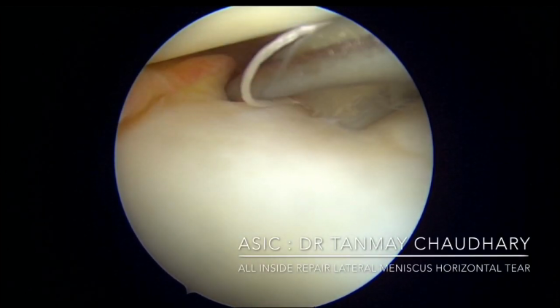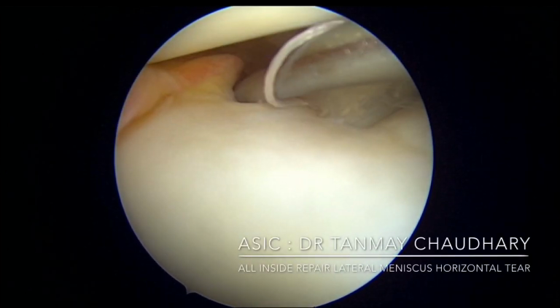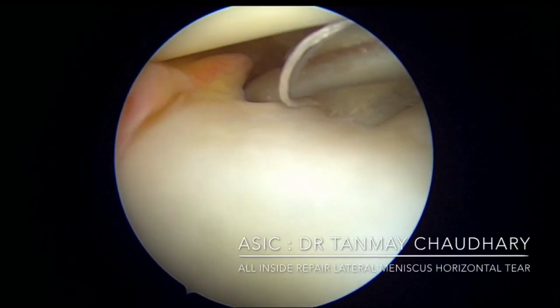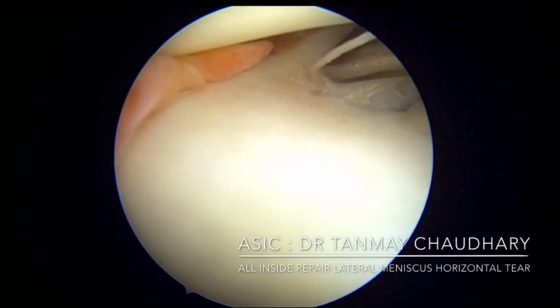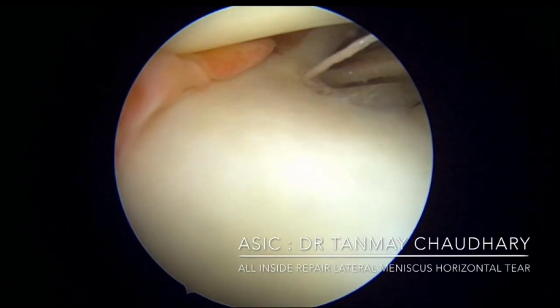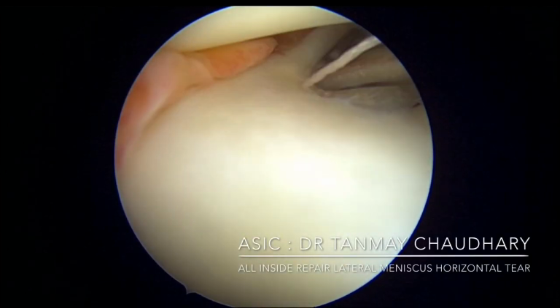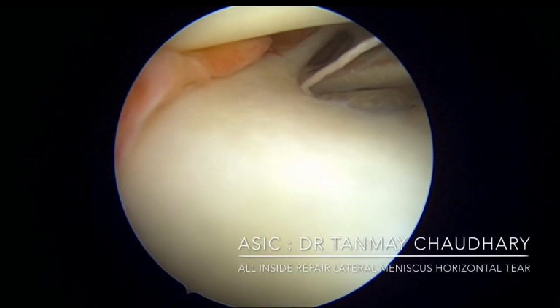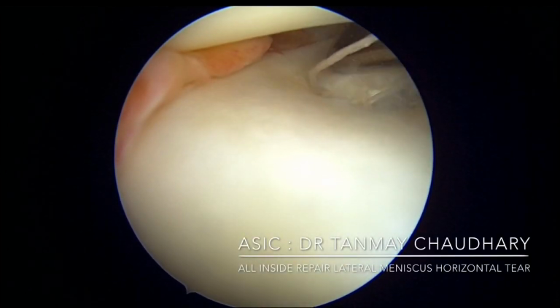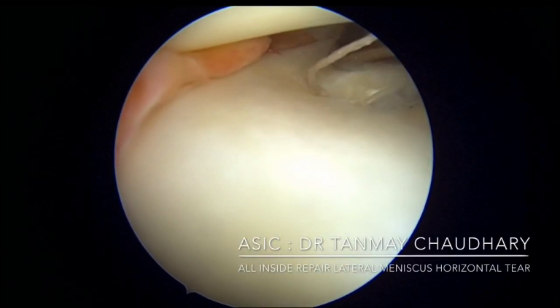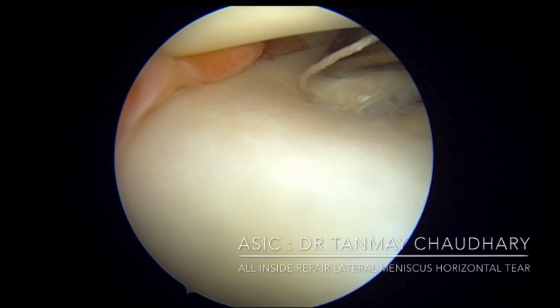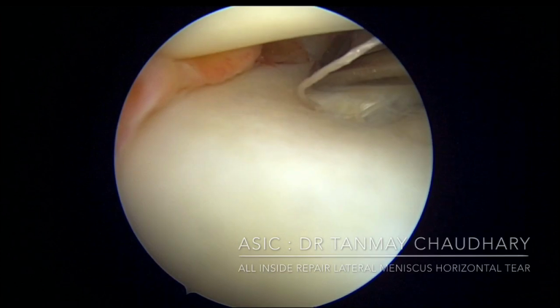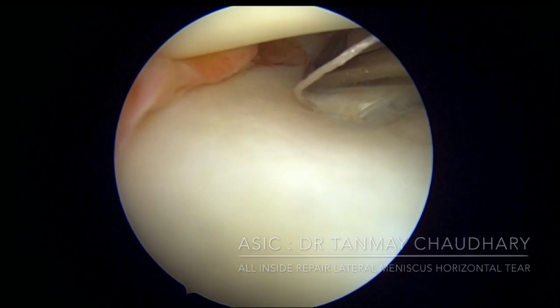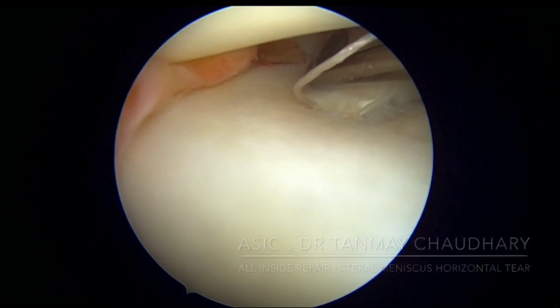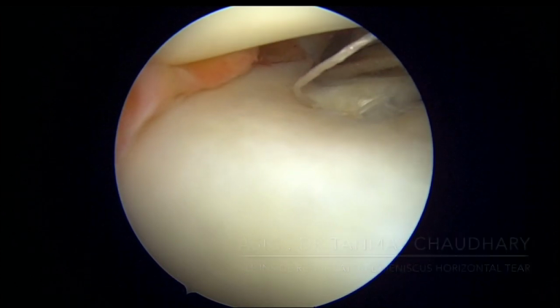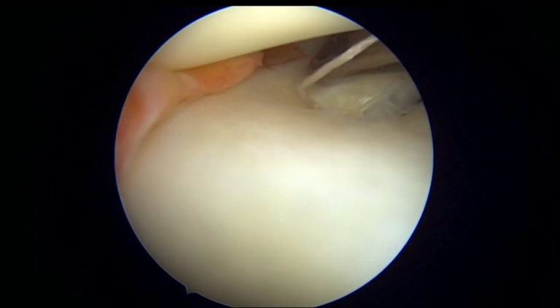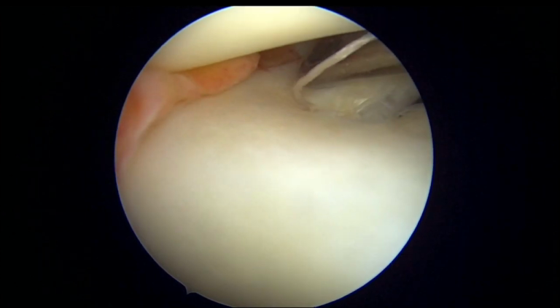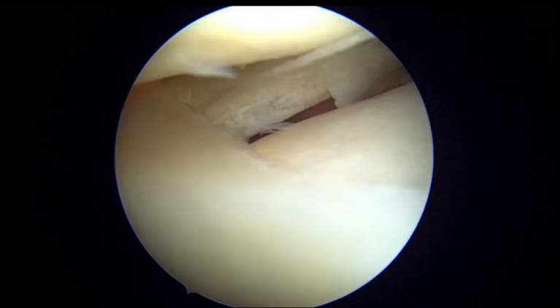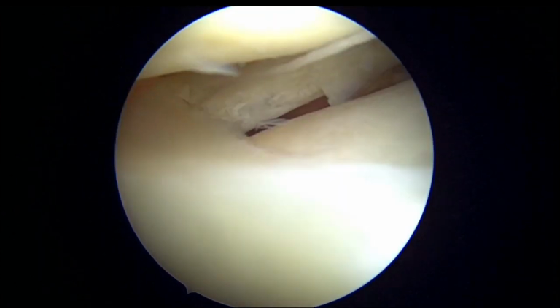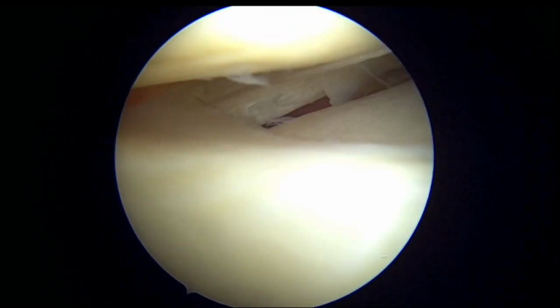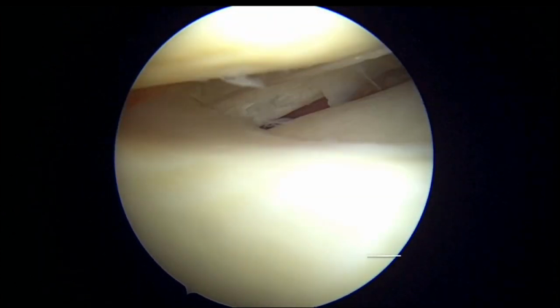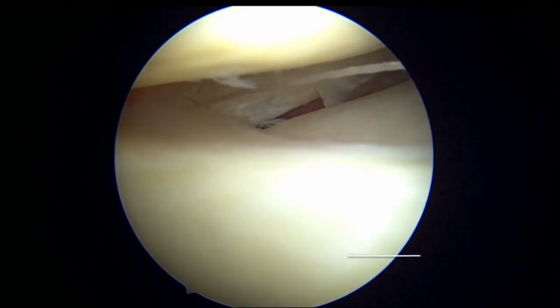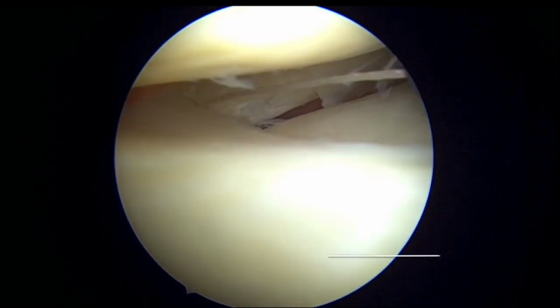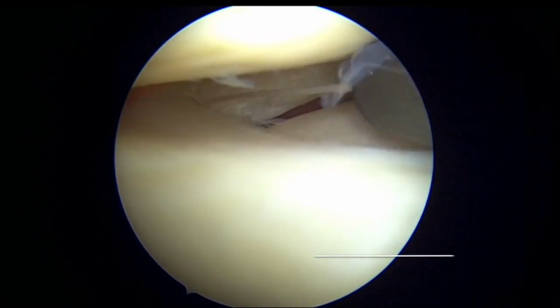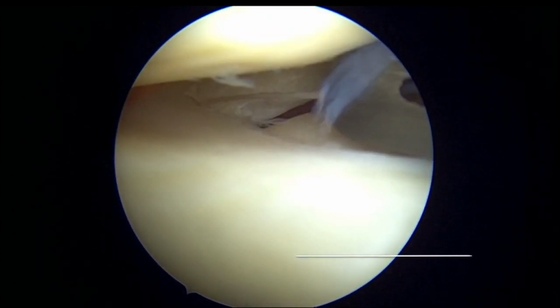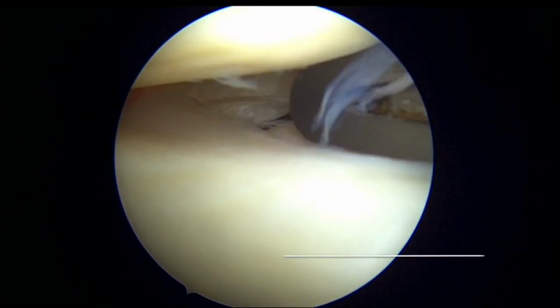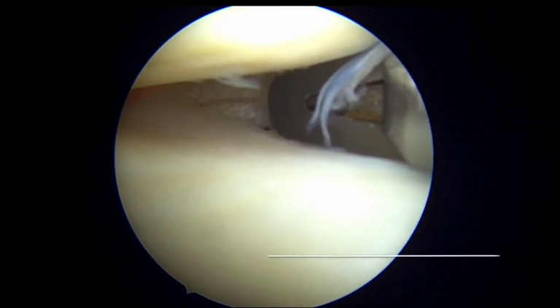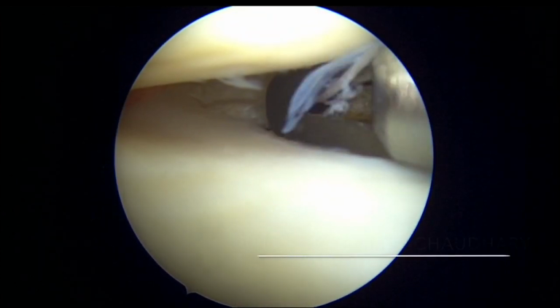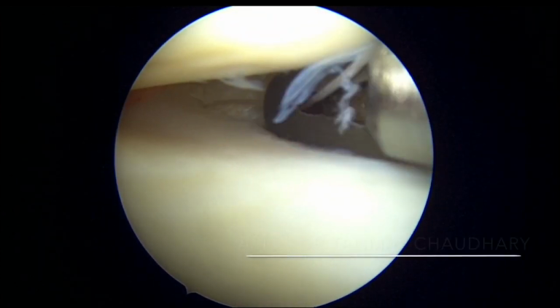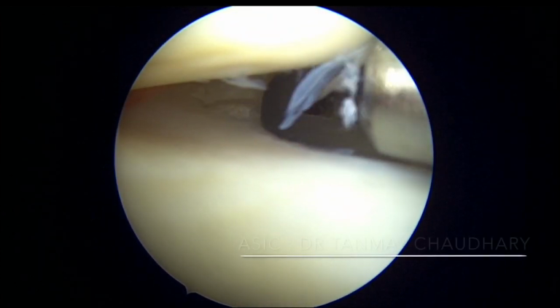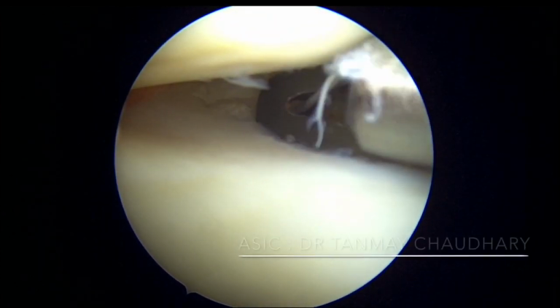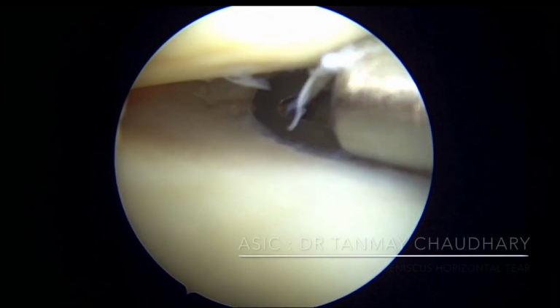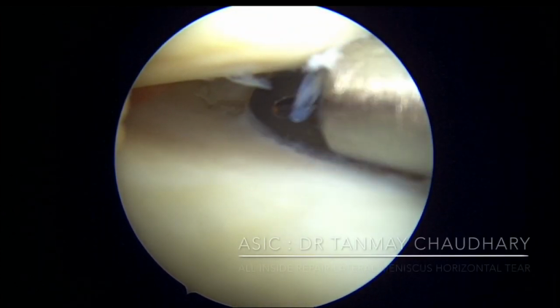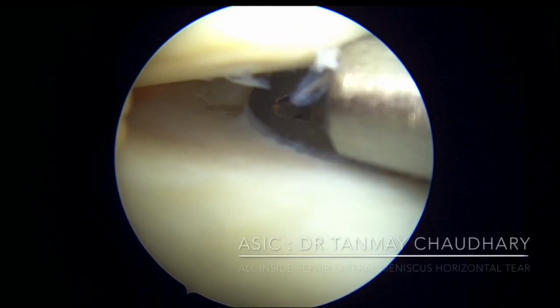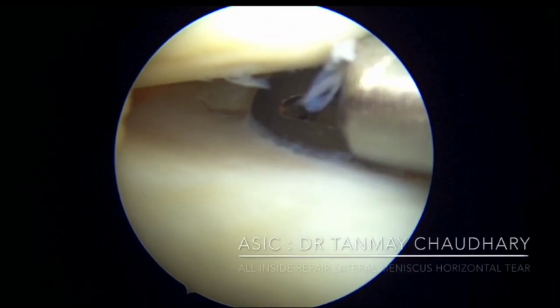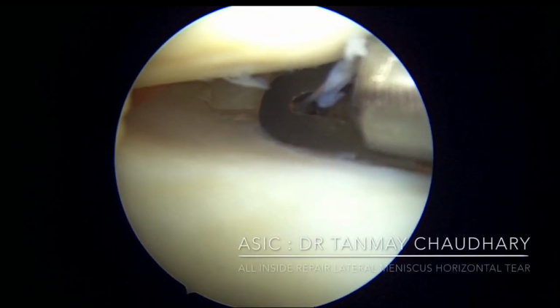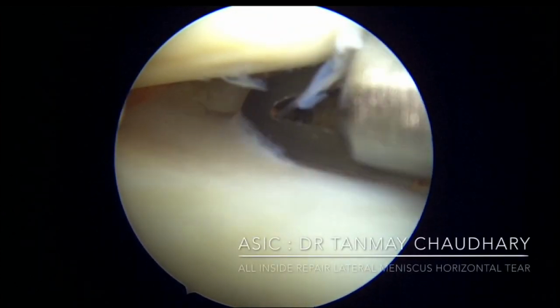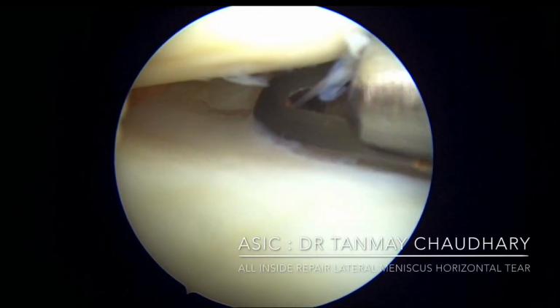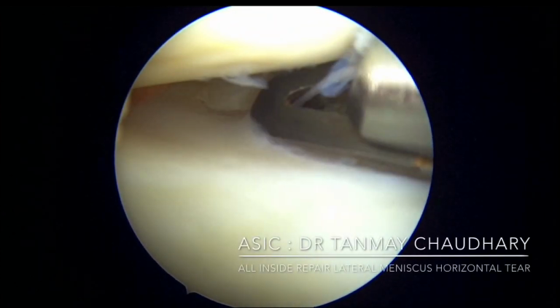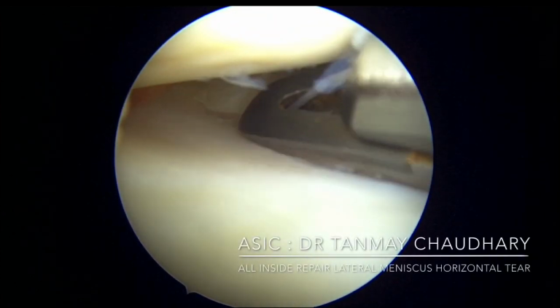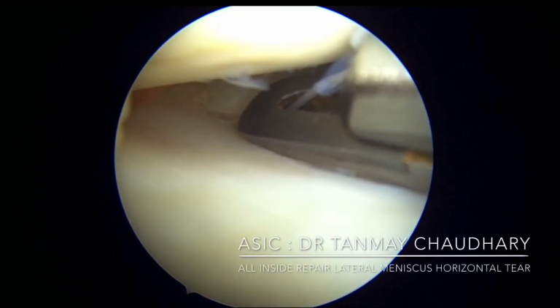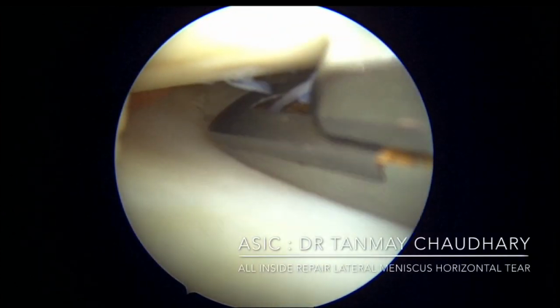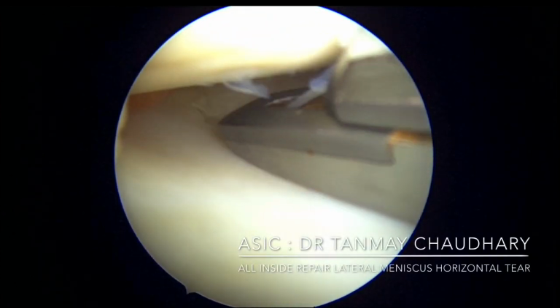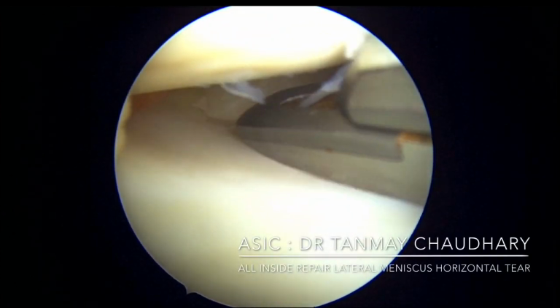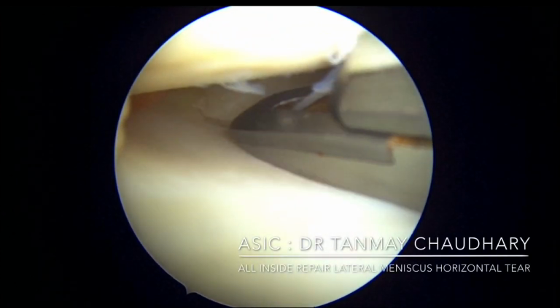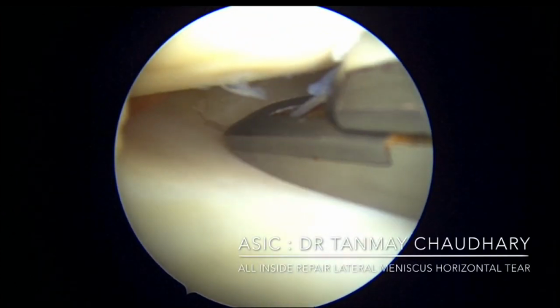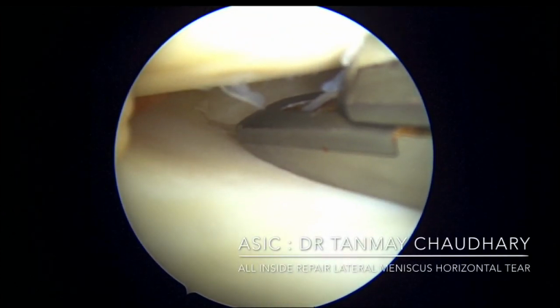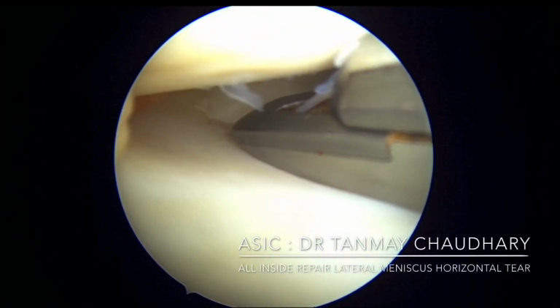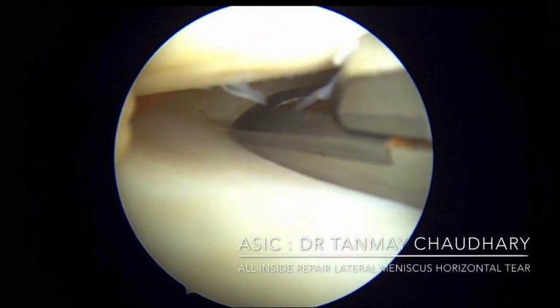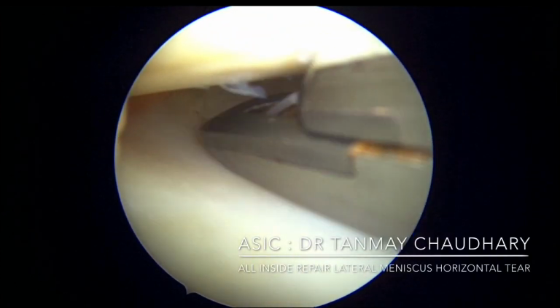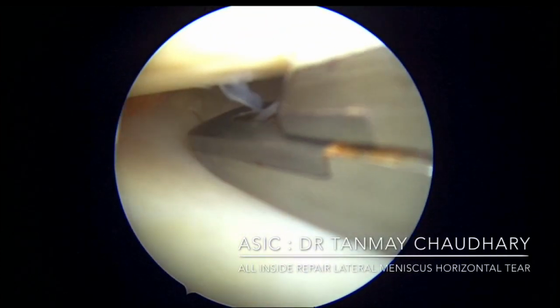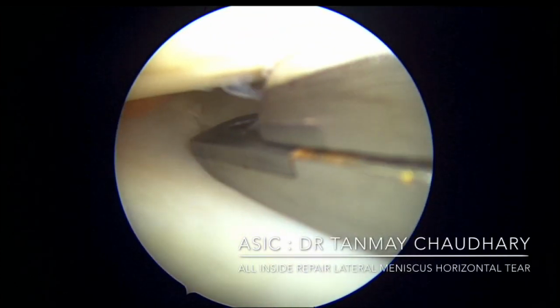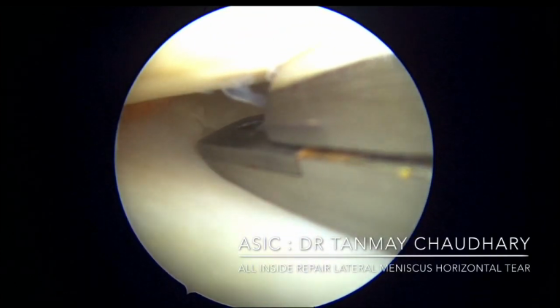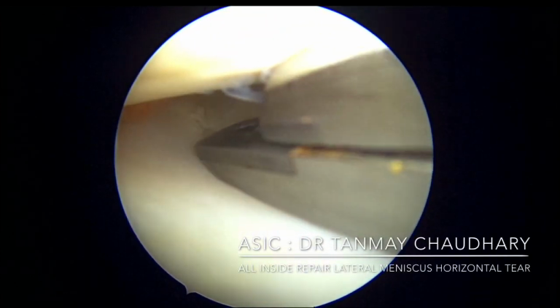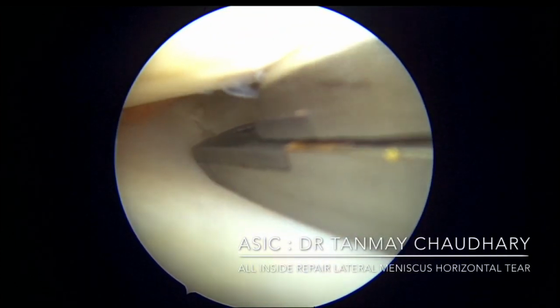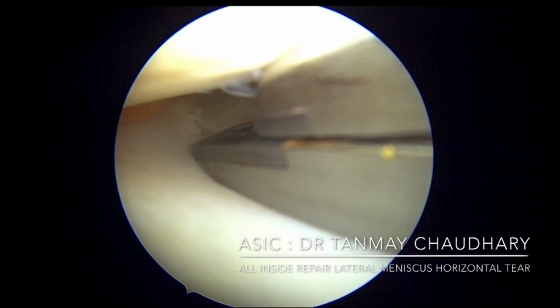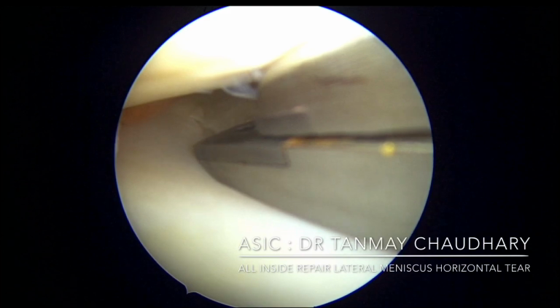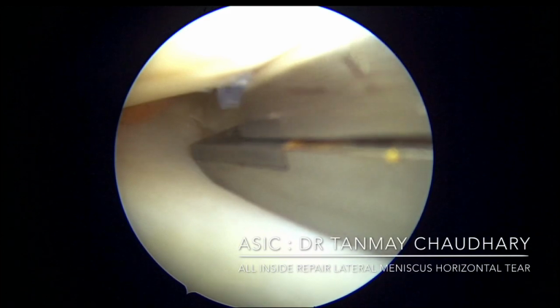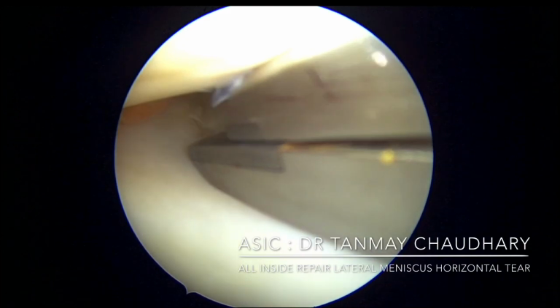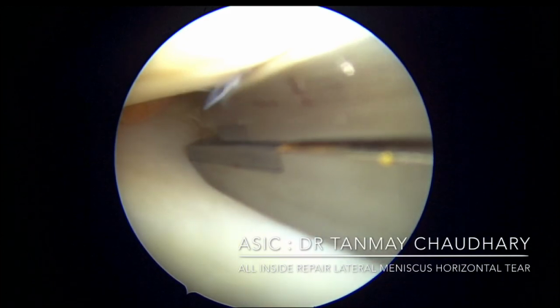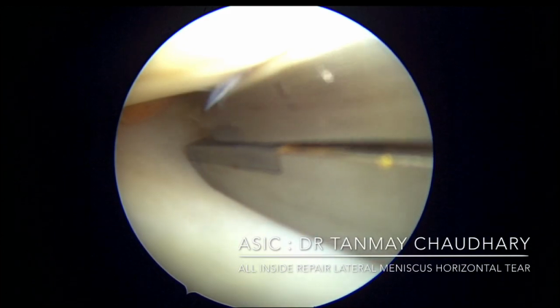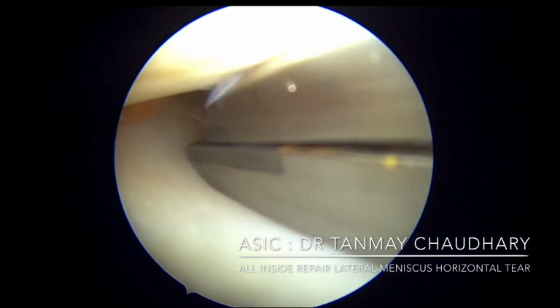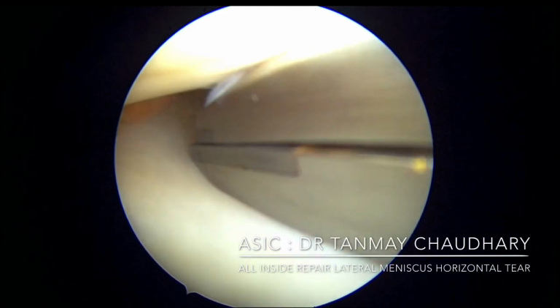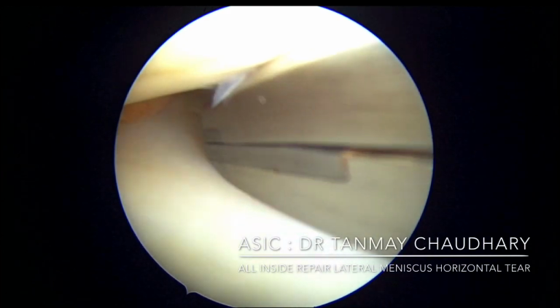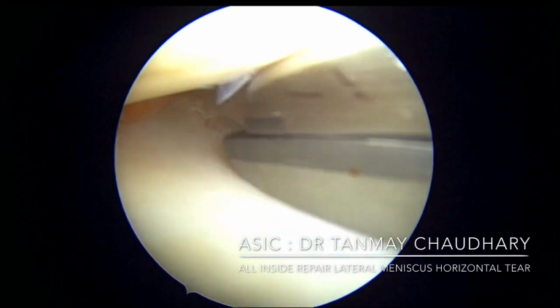Once you are sure of the repair, you can remove the remaining suture with the suture cutter.